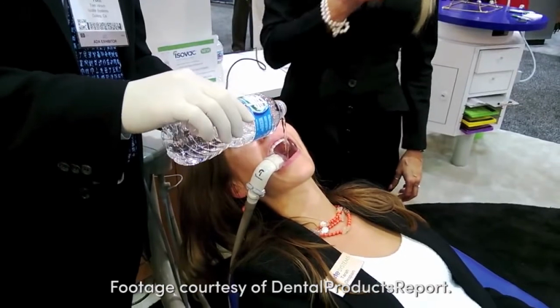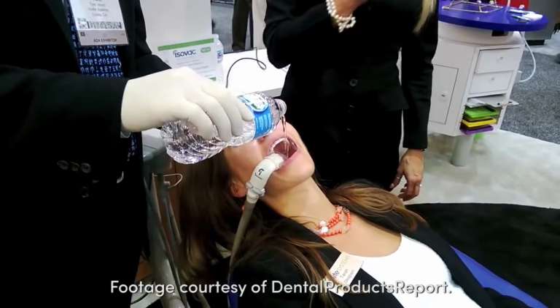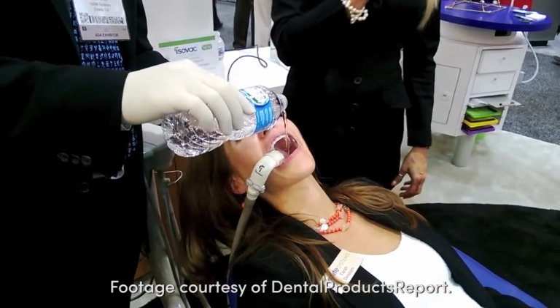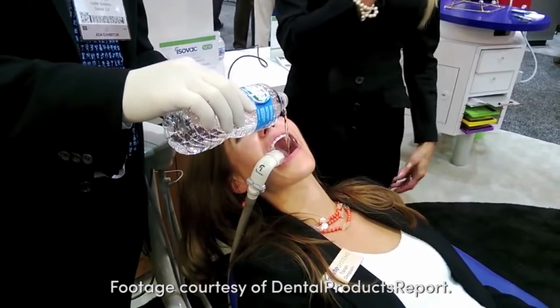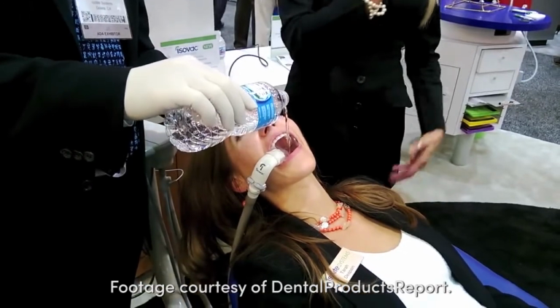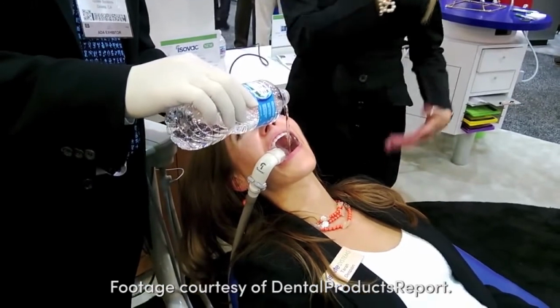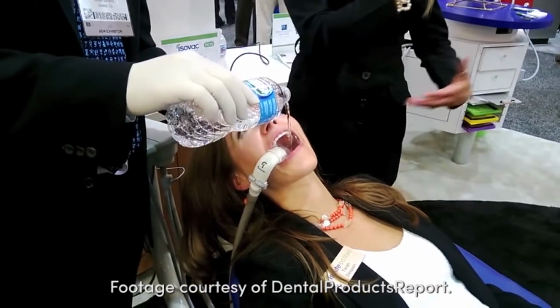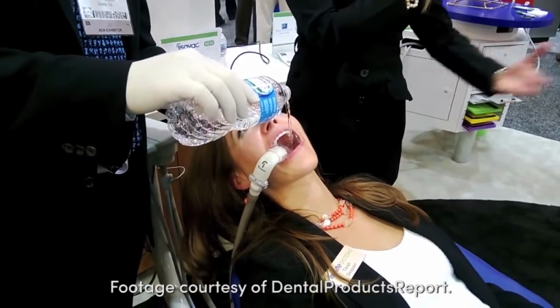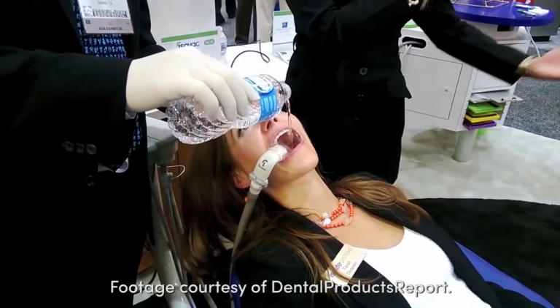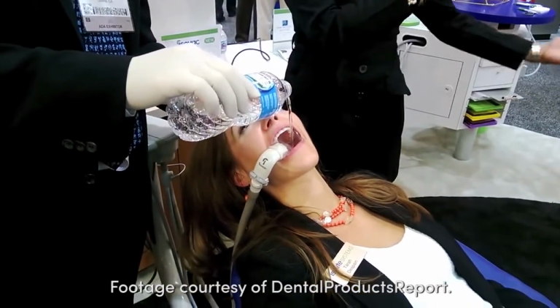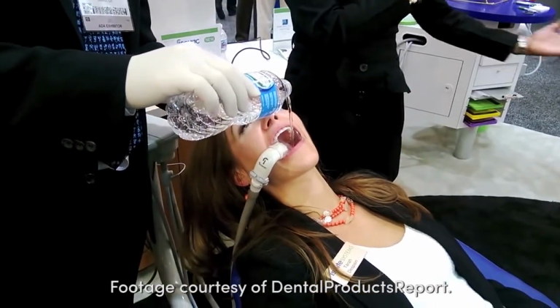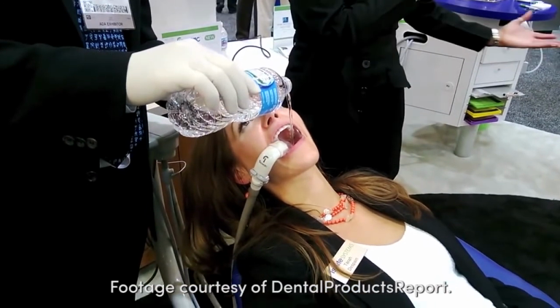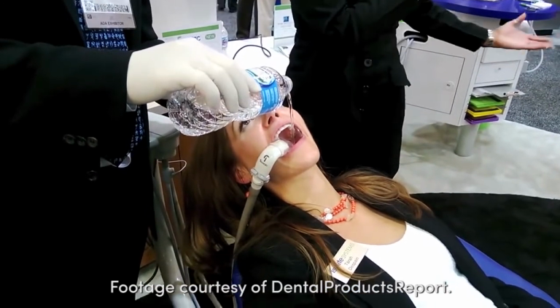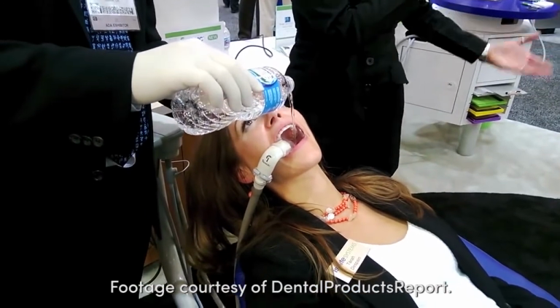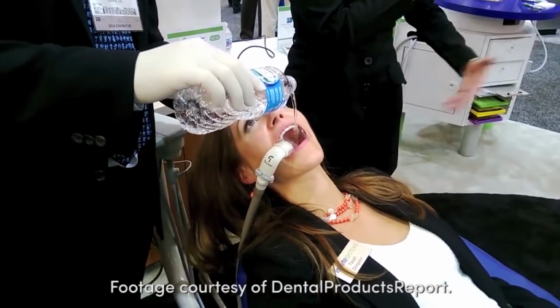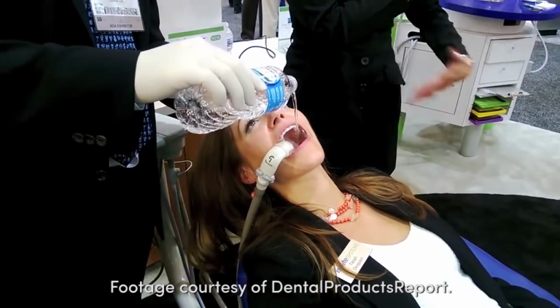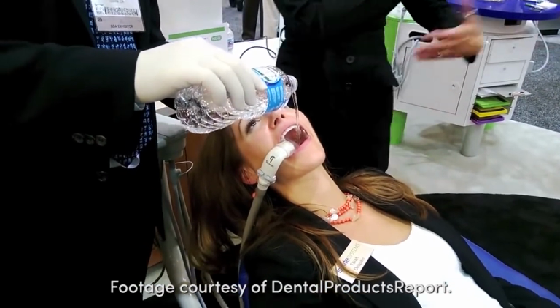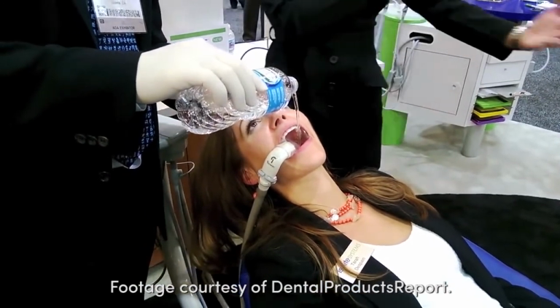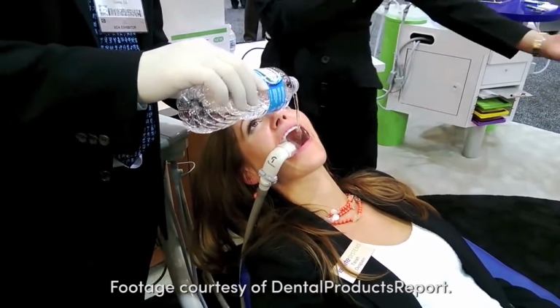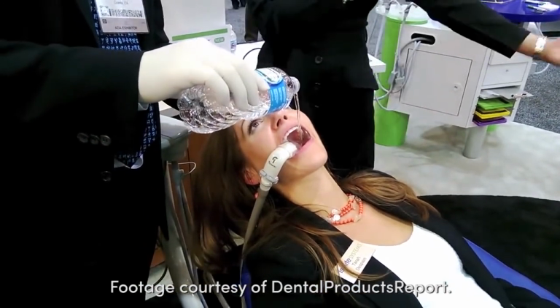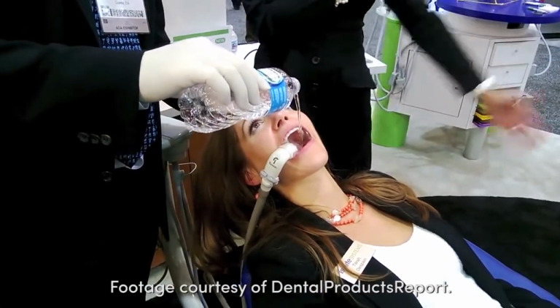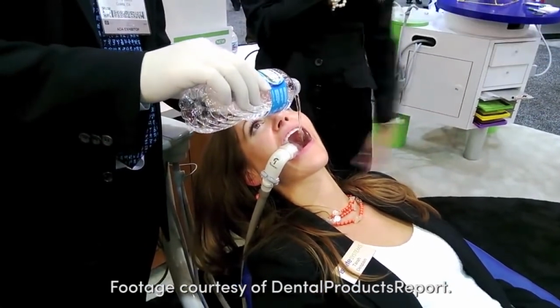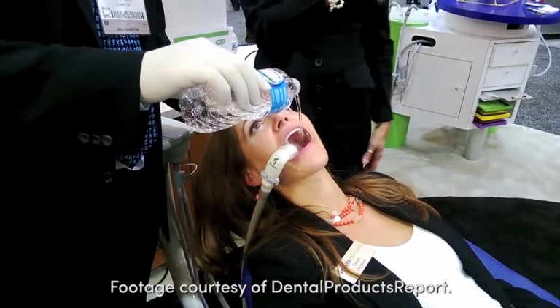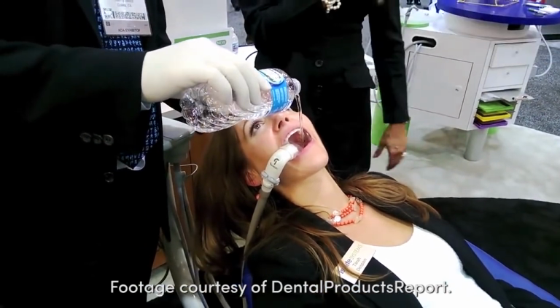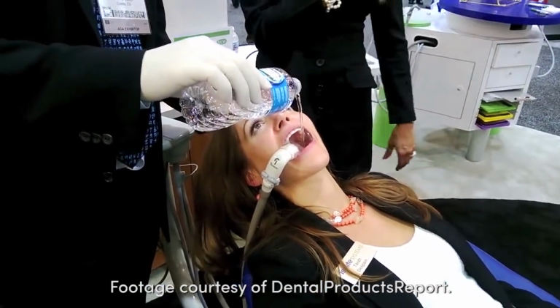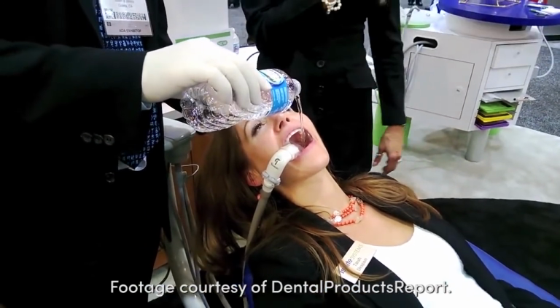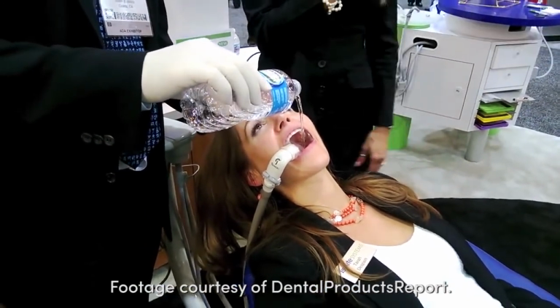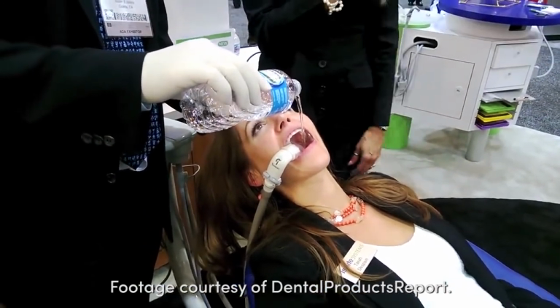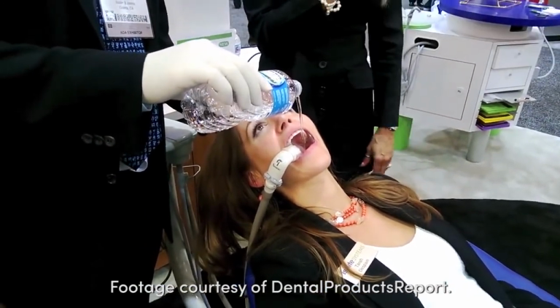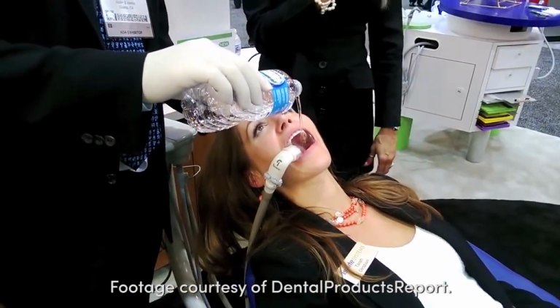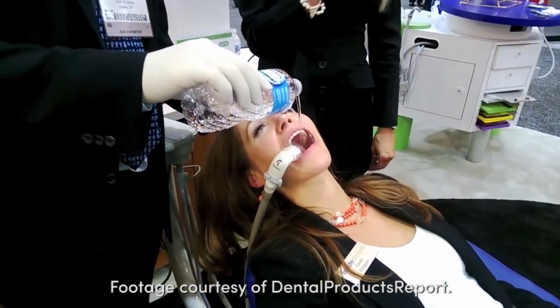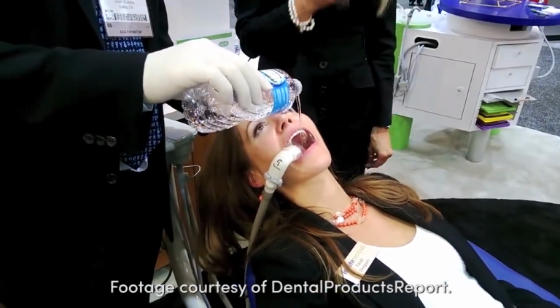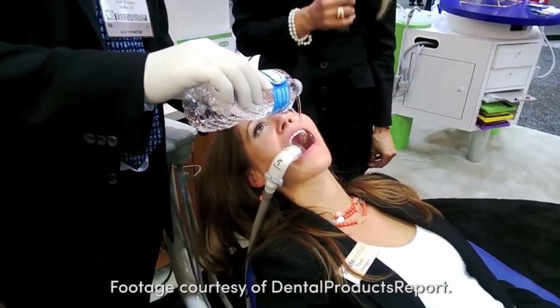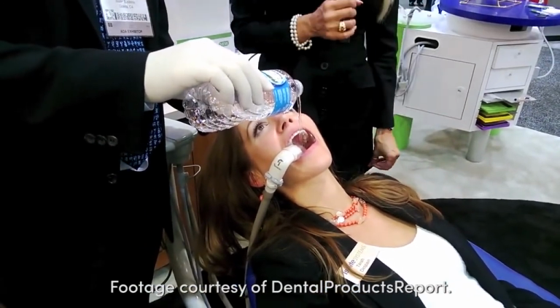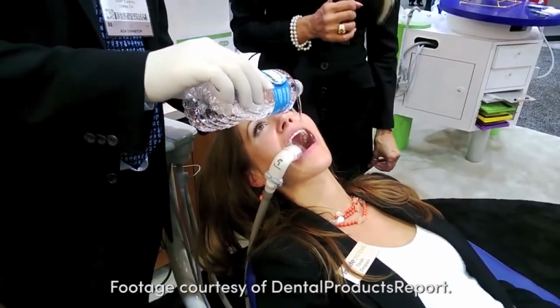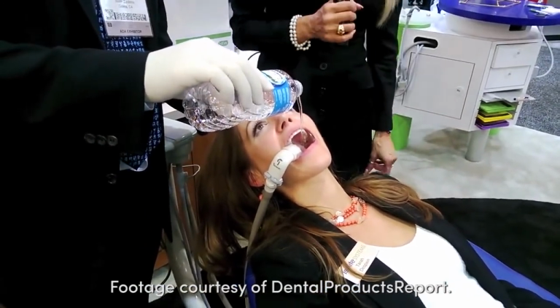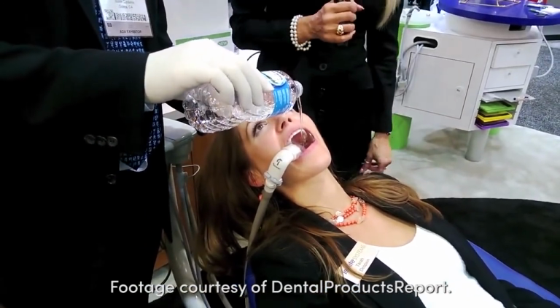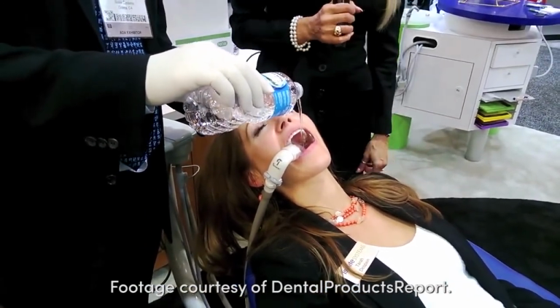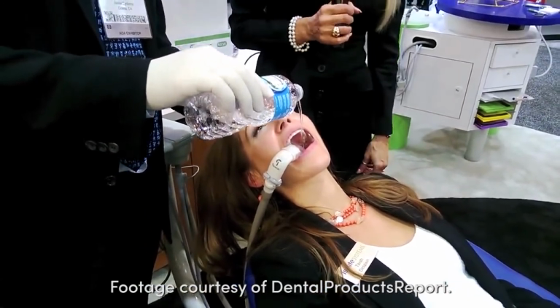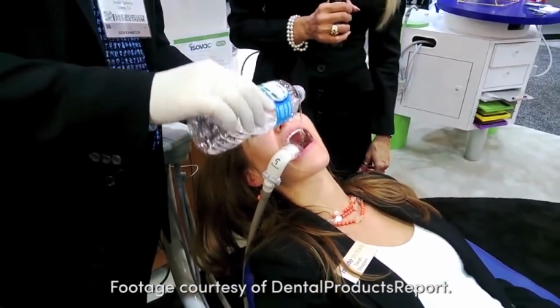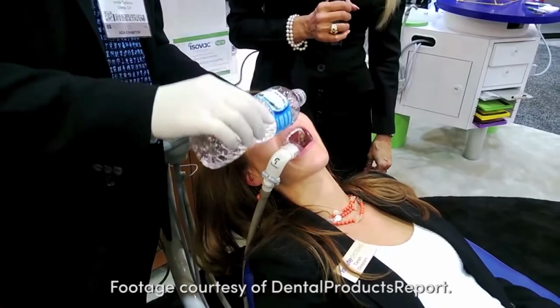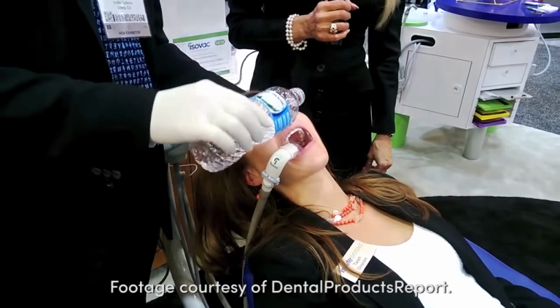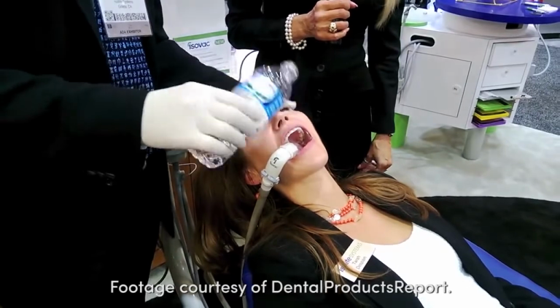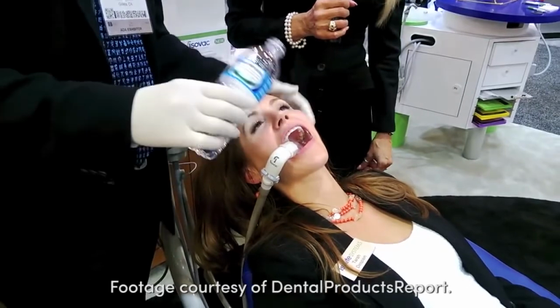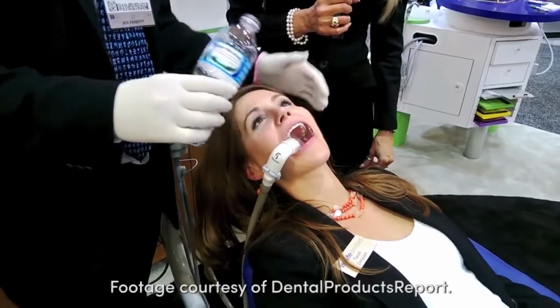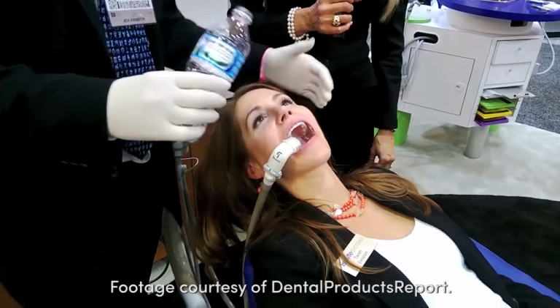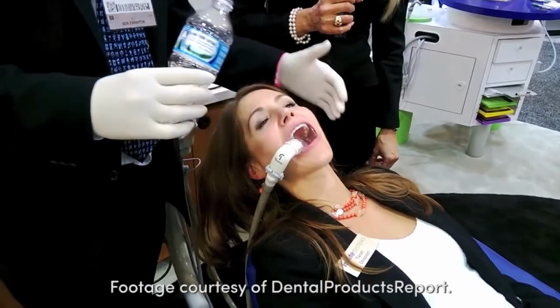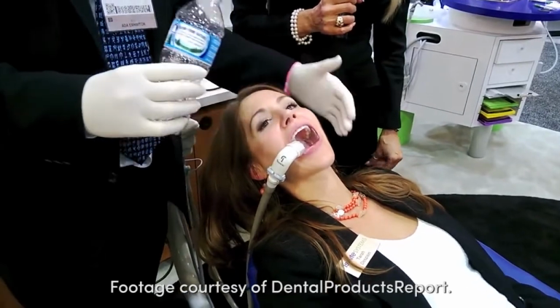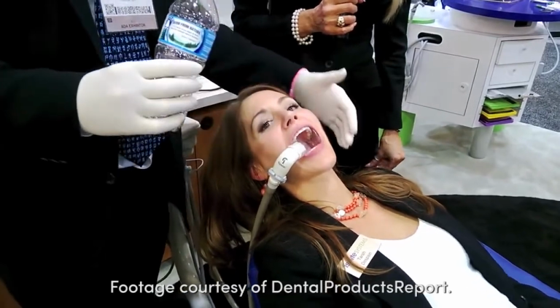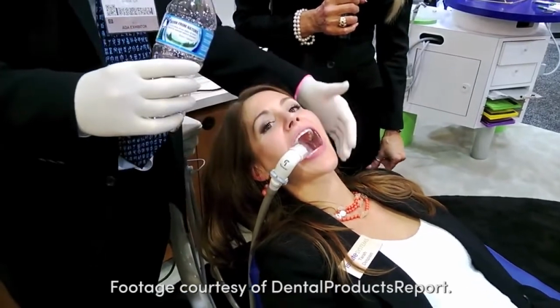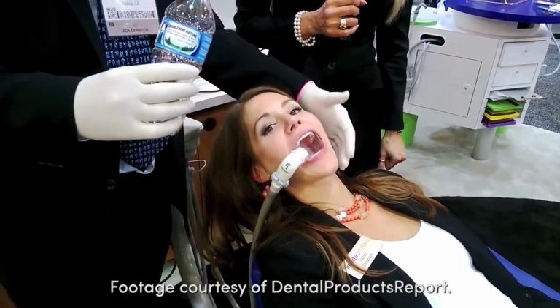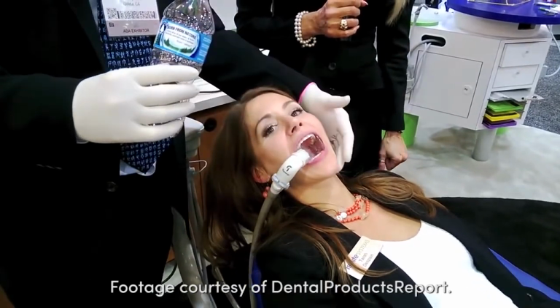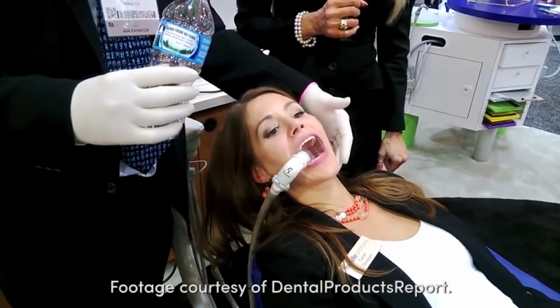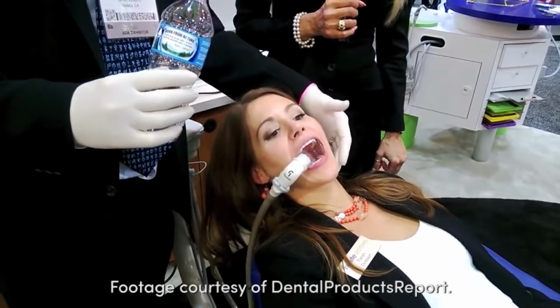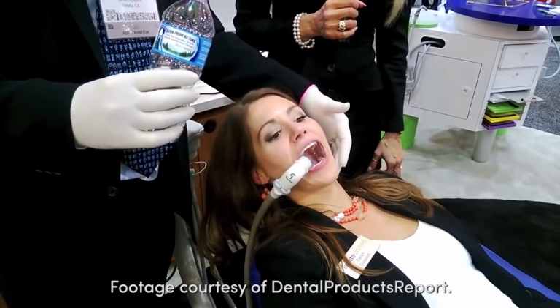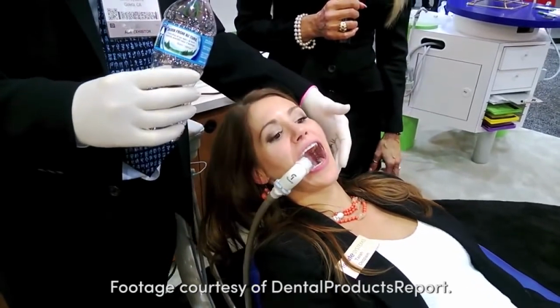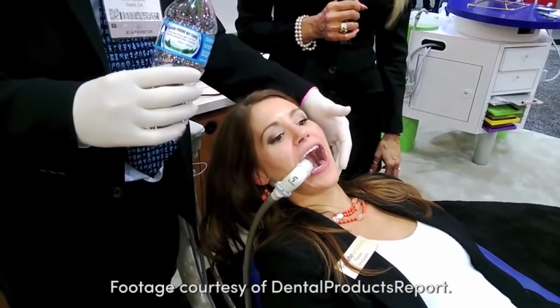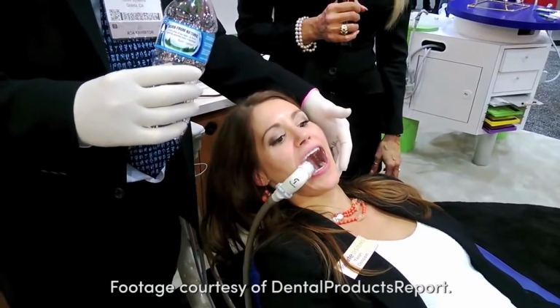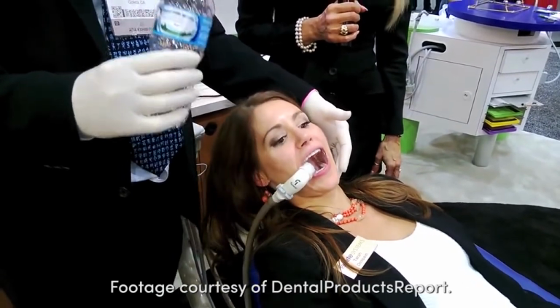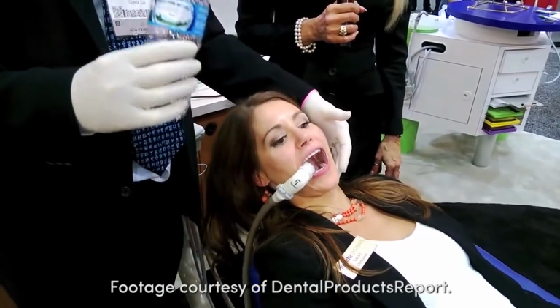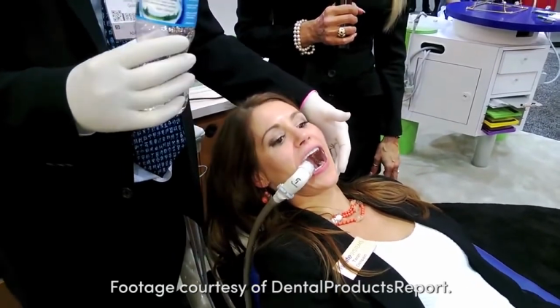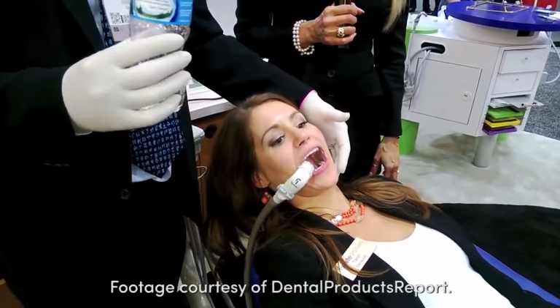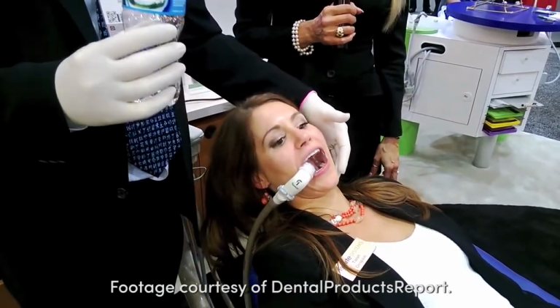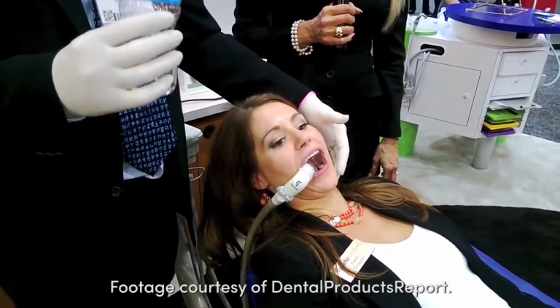Total isolation, total control of the oral environment — and as you can see, nothing goes down her throat whatsoever.